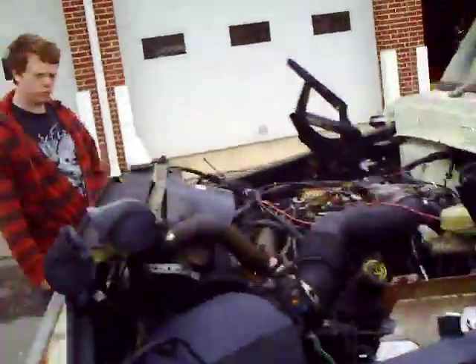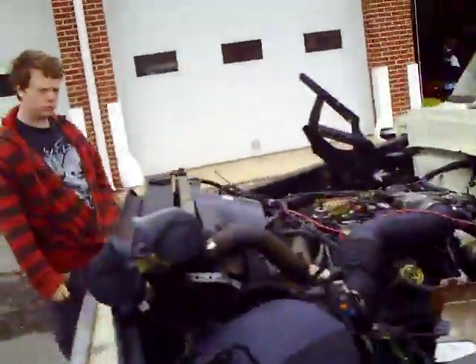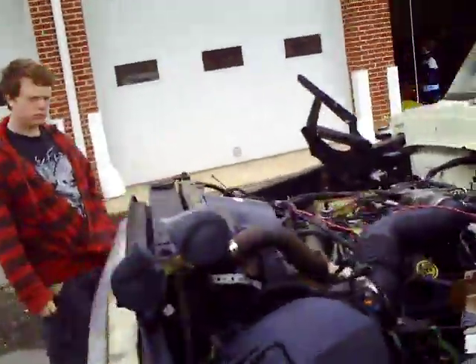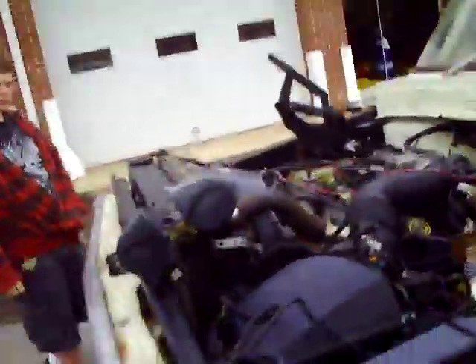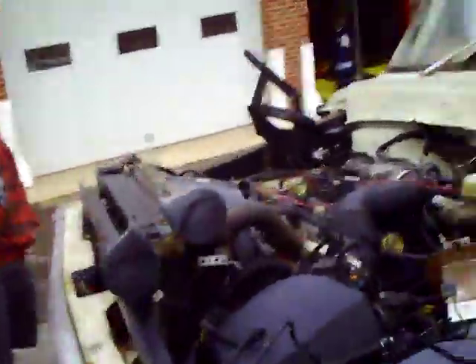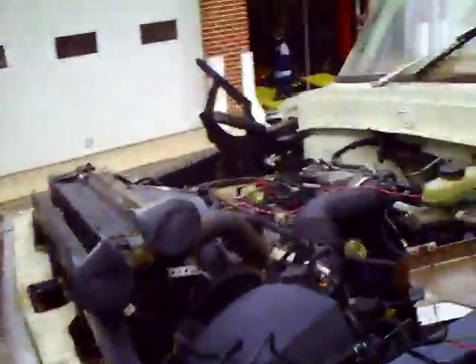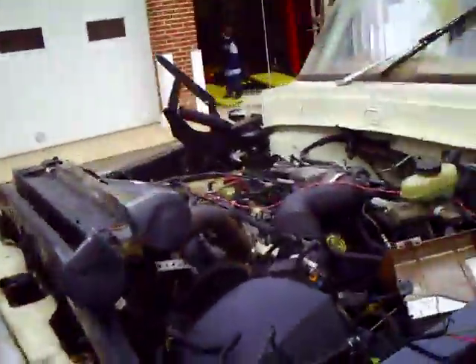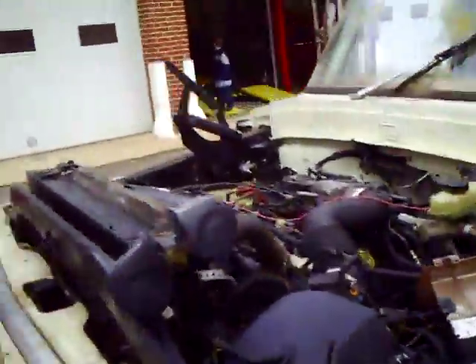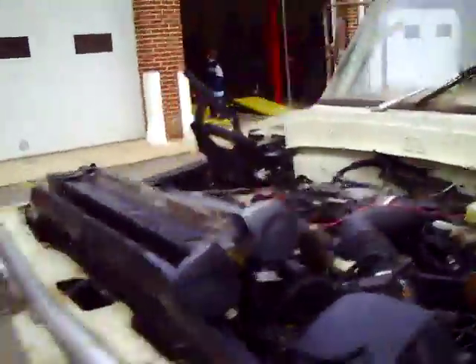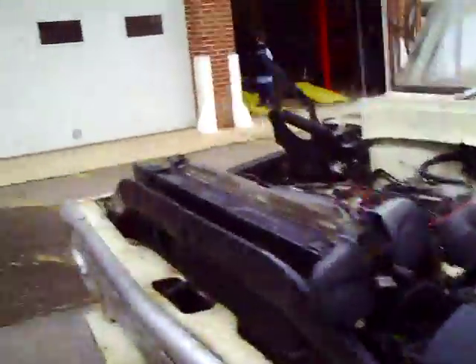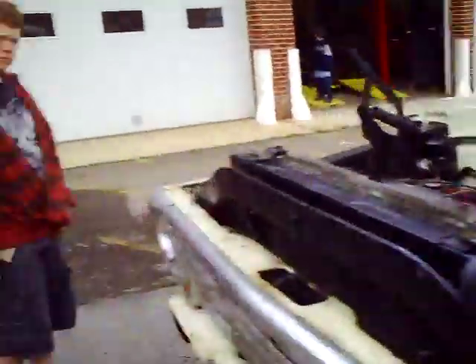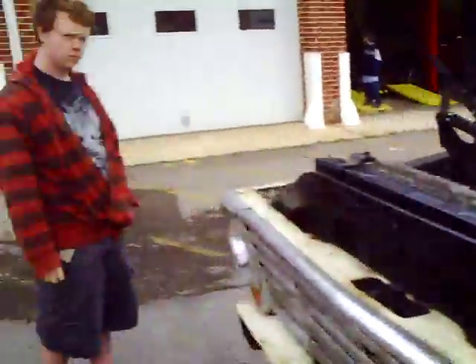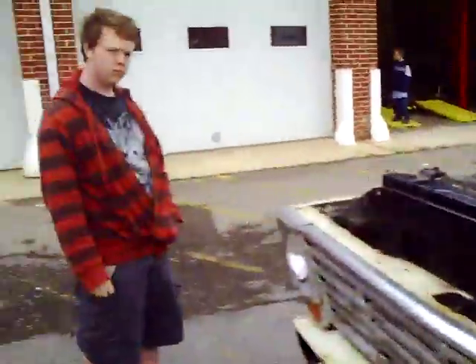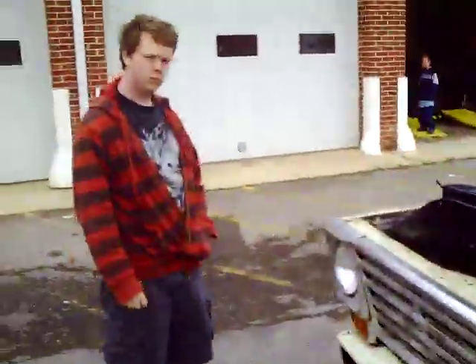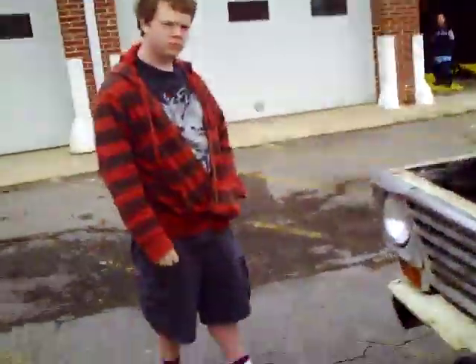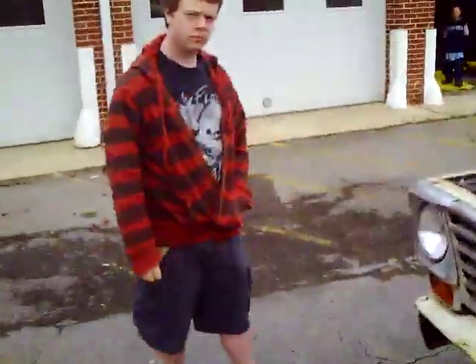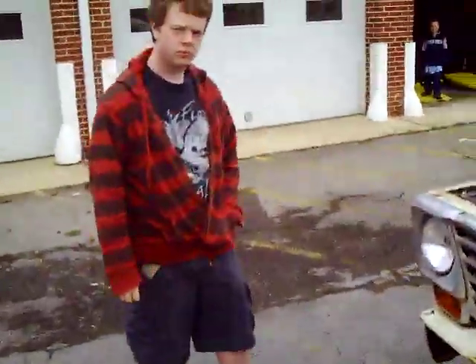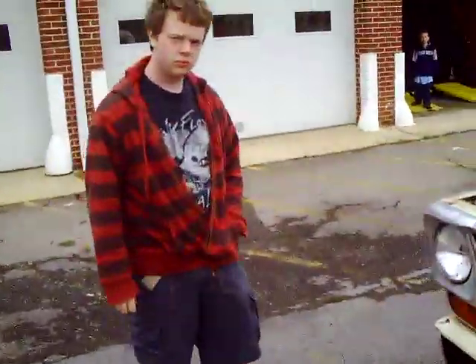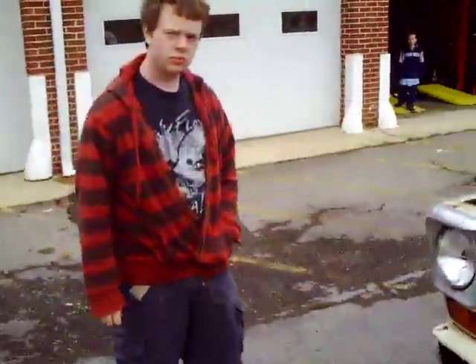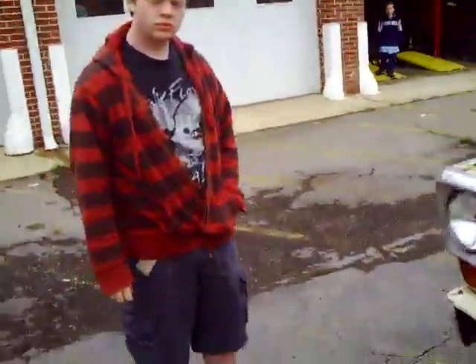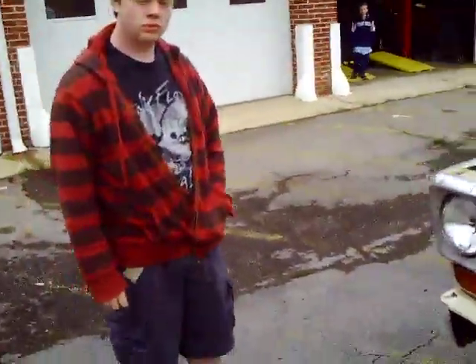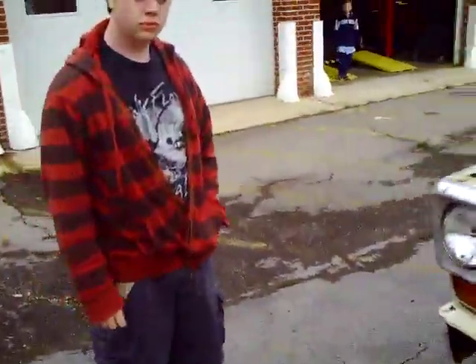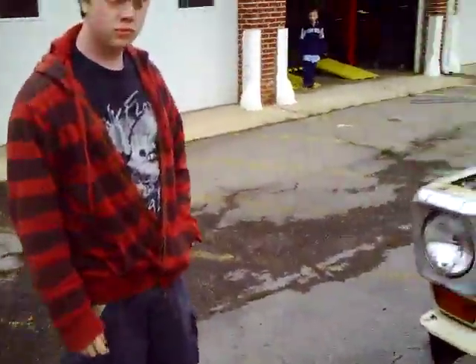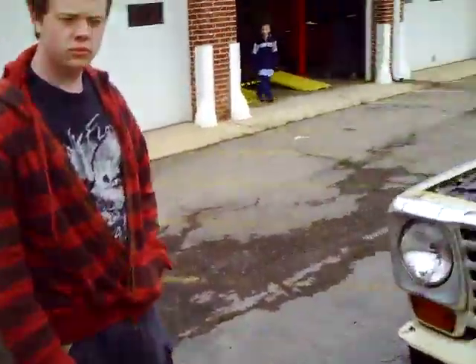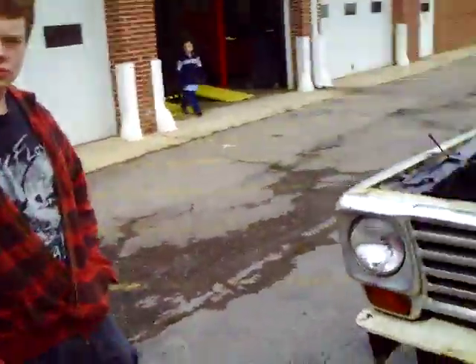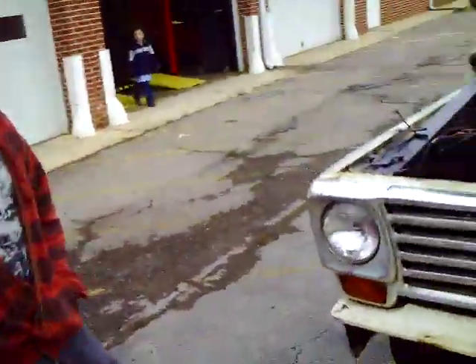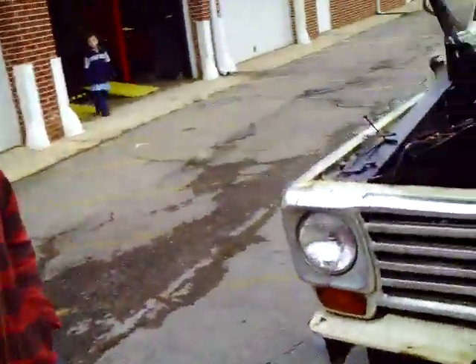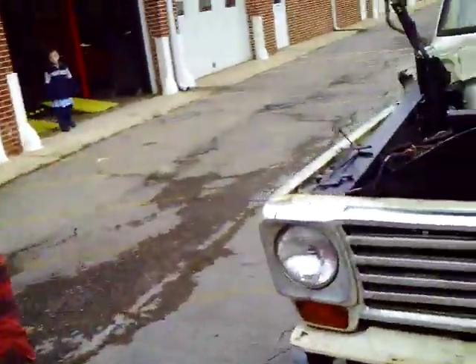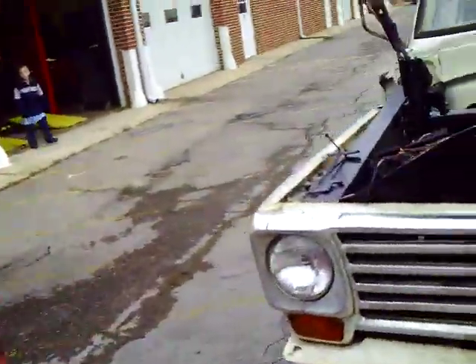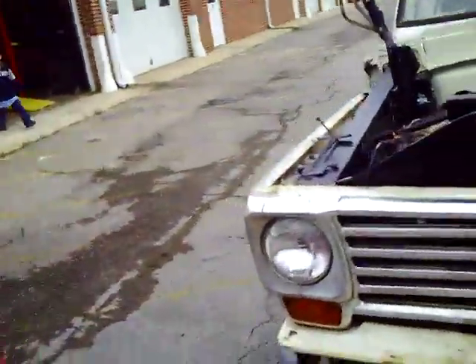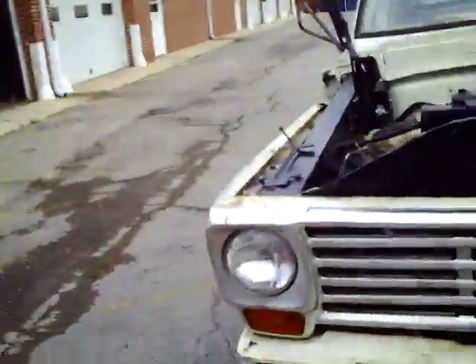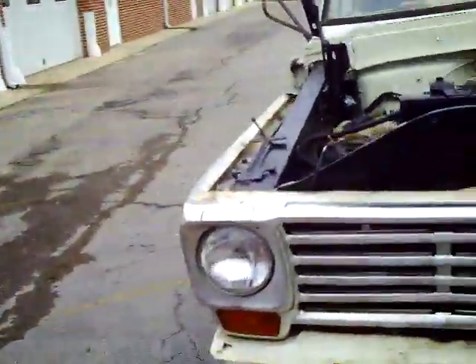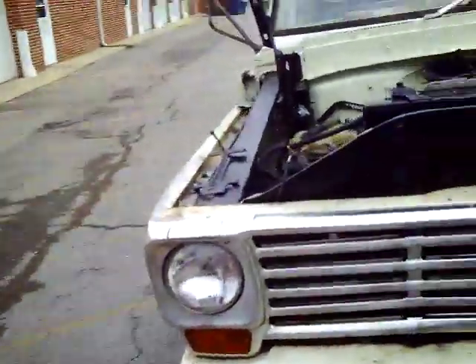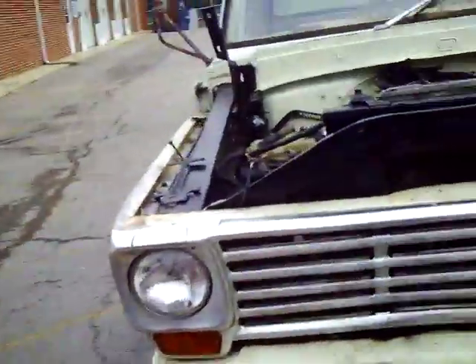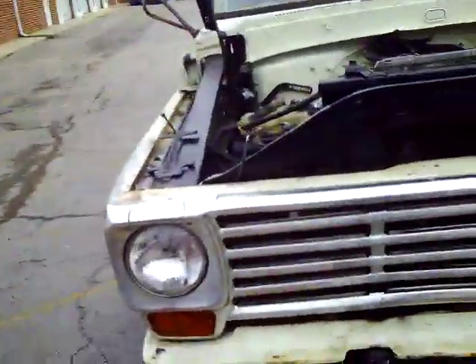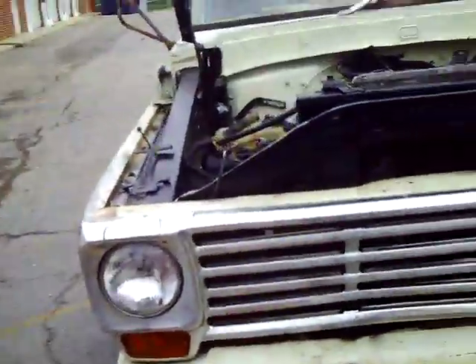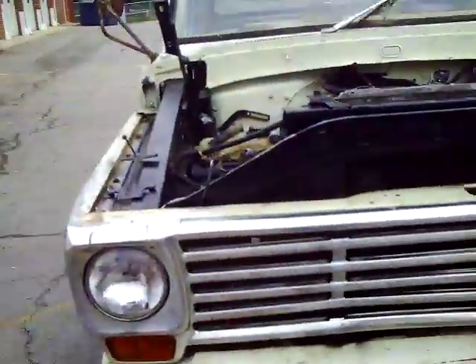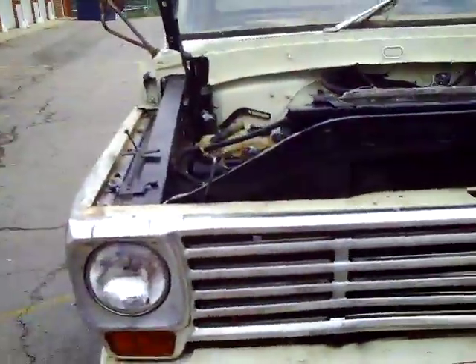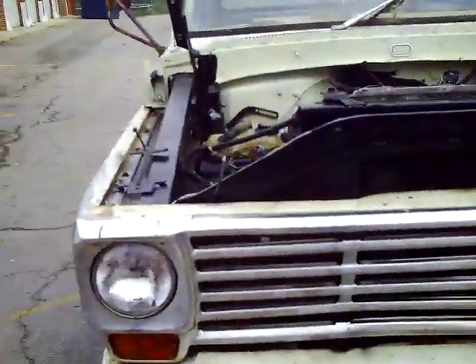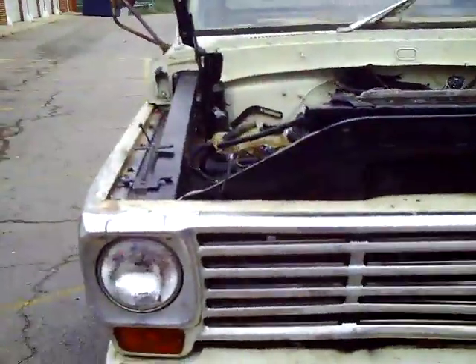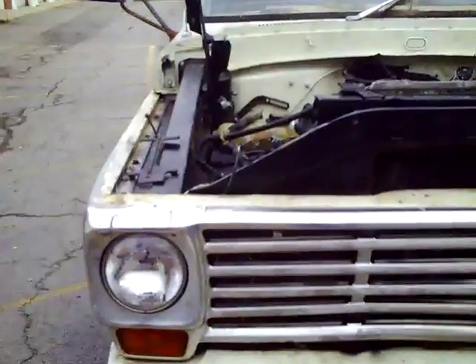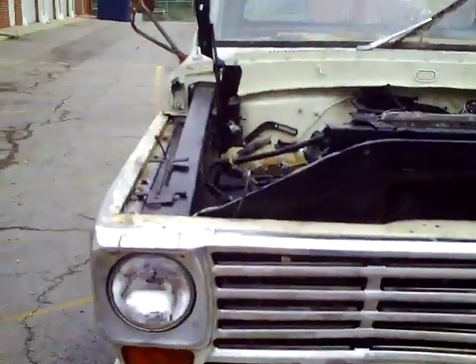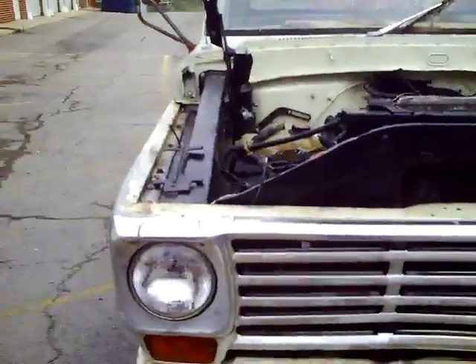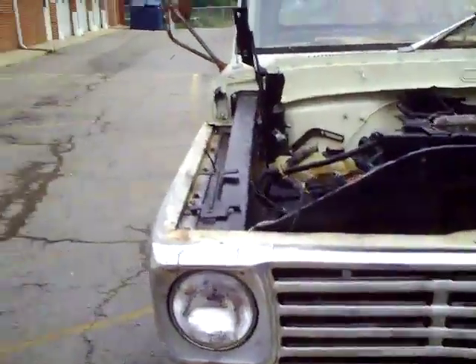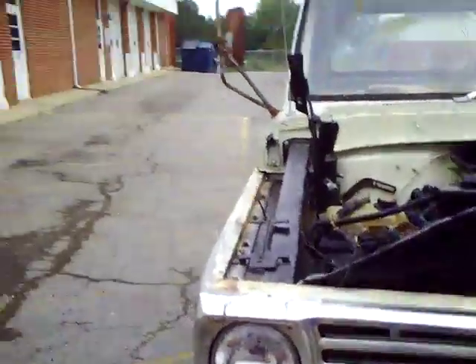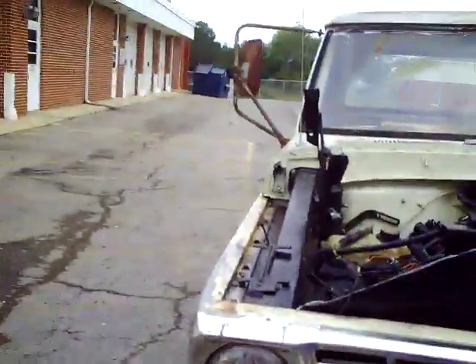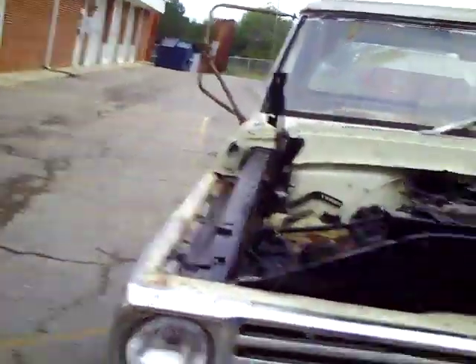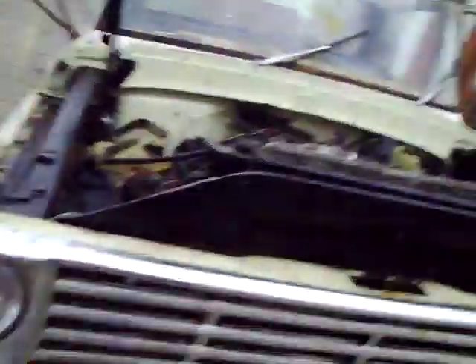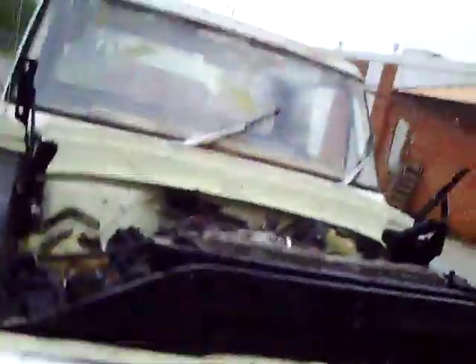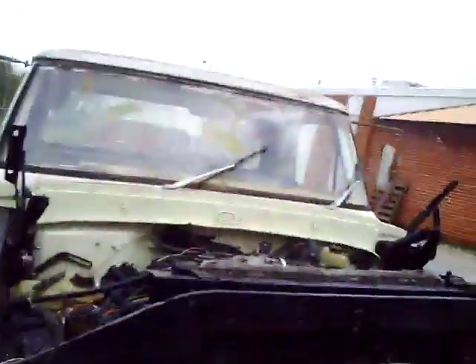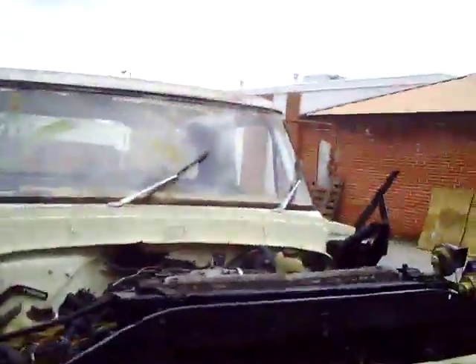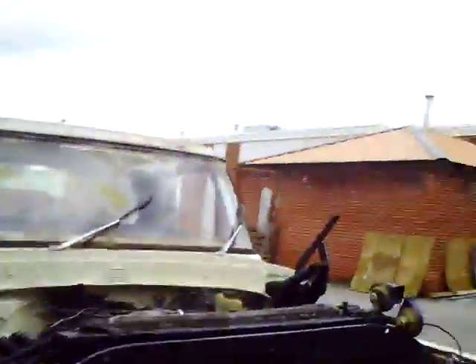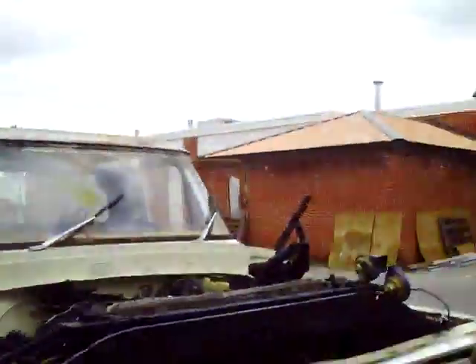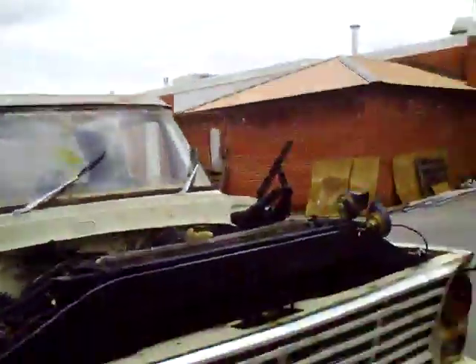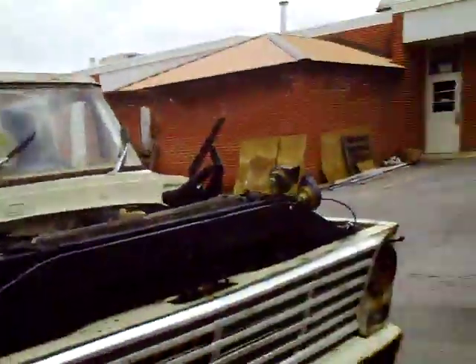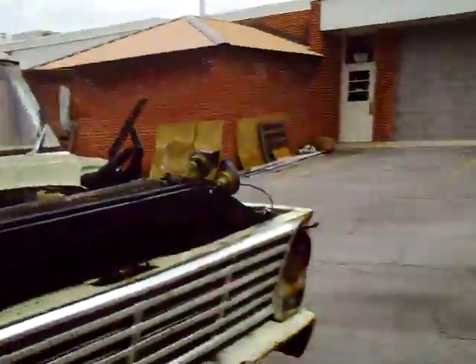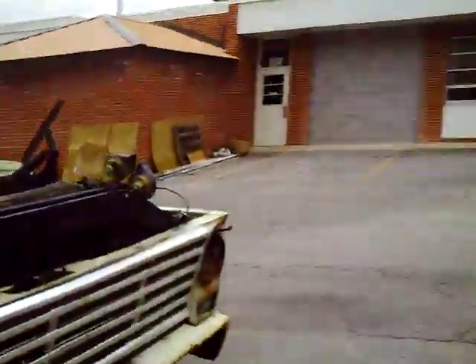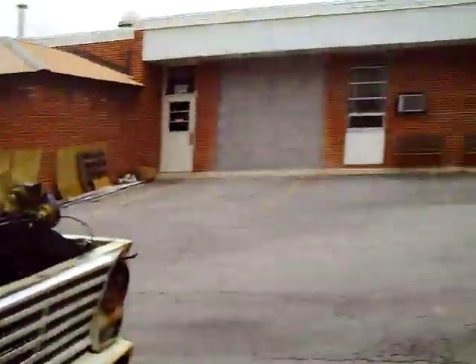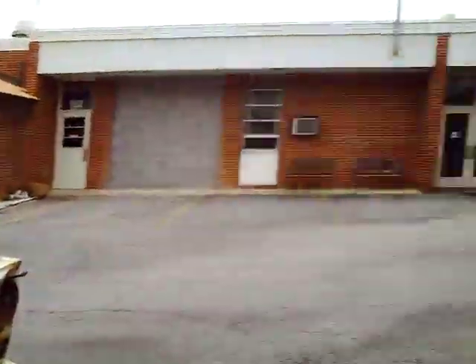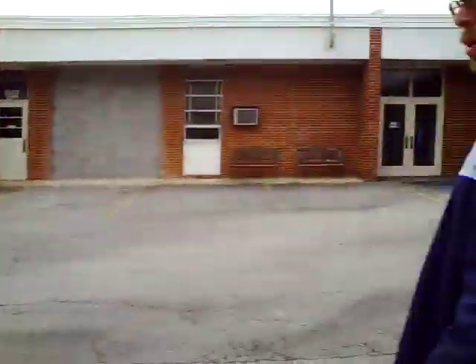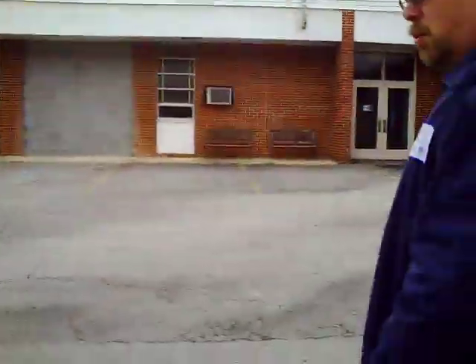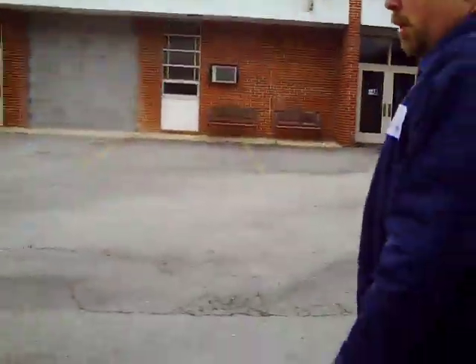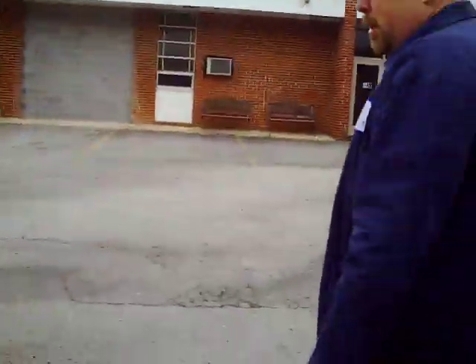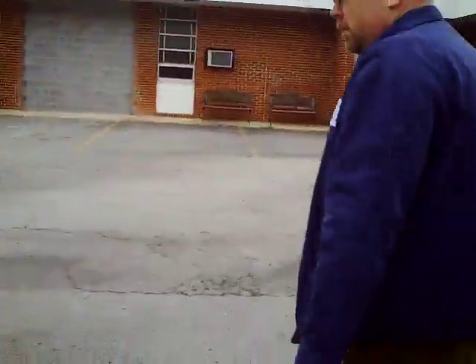I'm going to give the camera to my son here and he's going to do the rest.